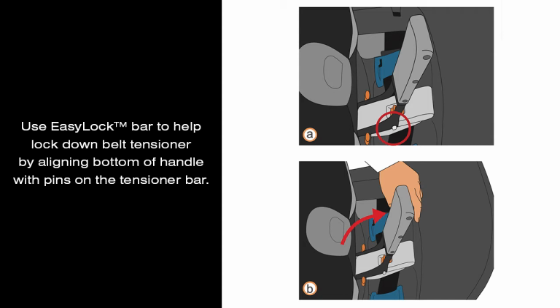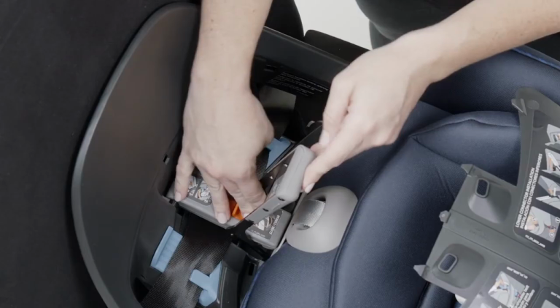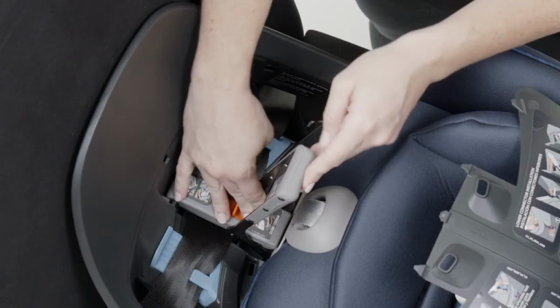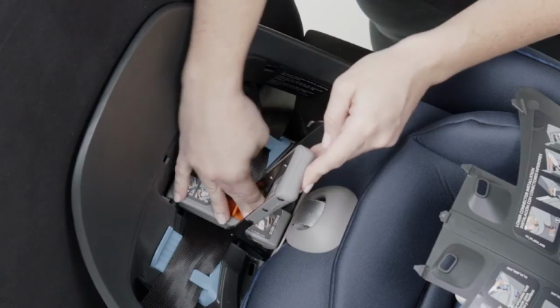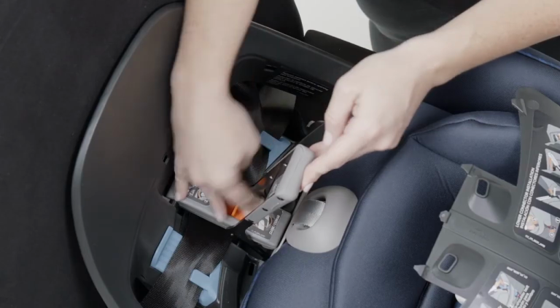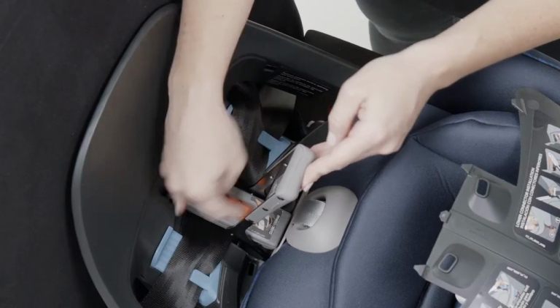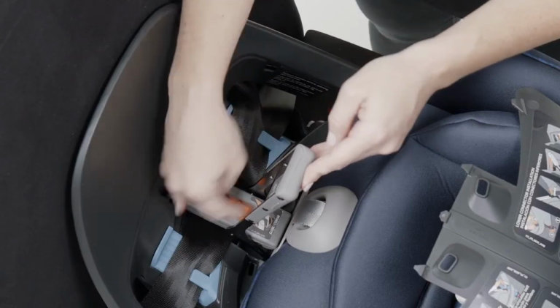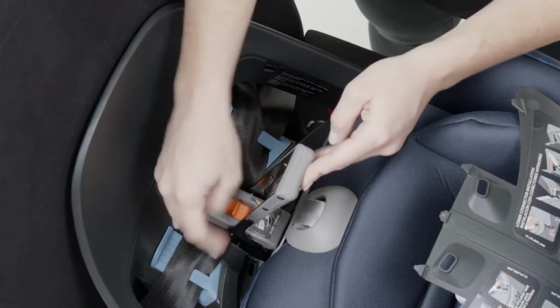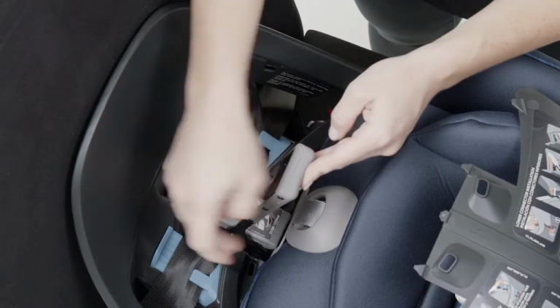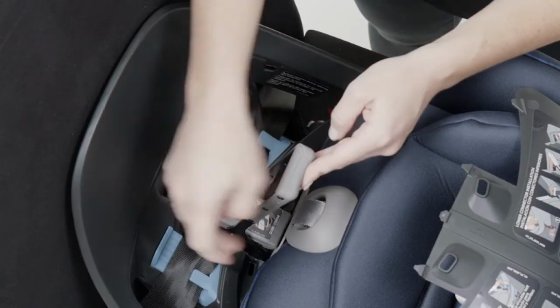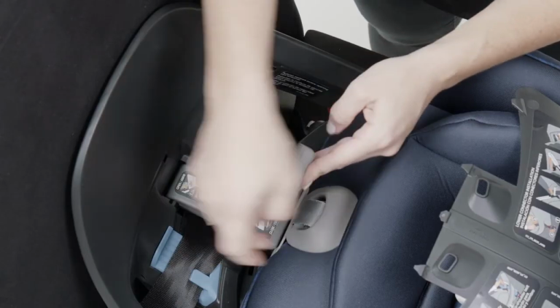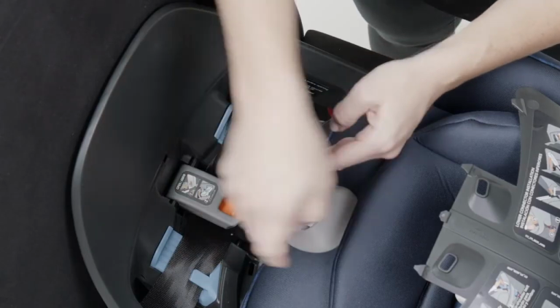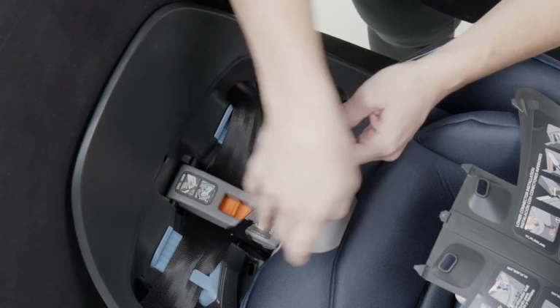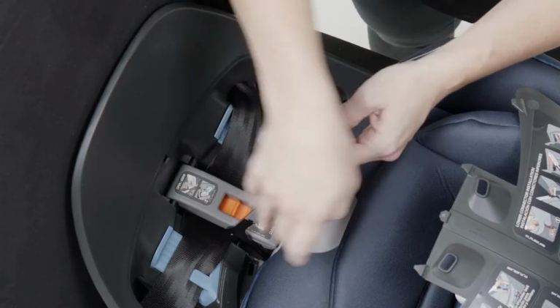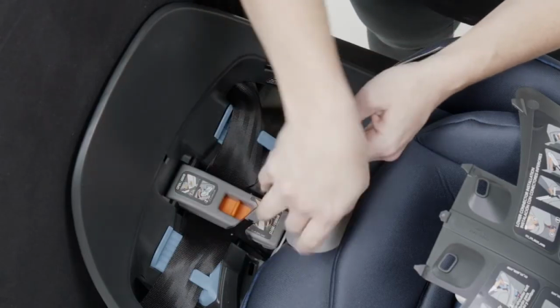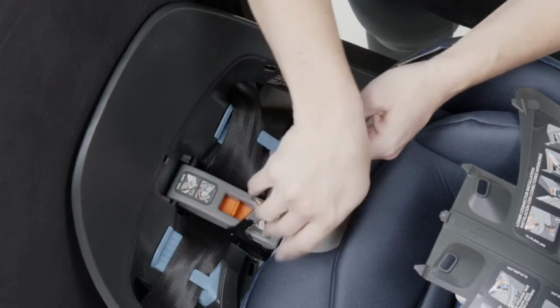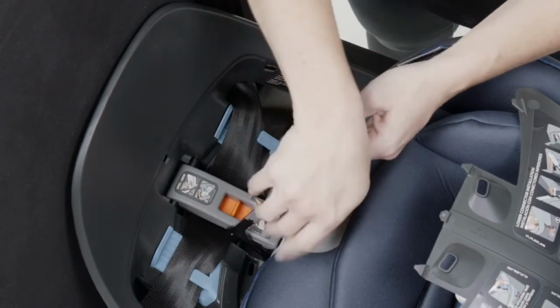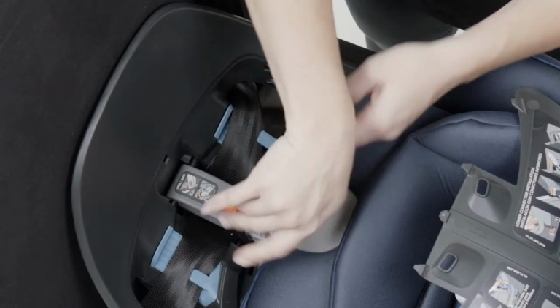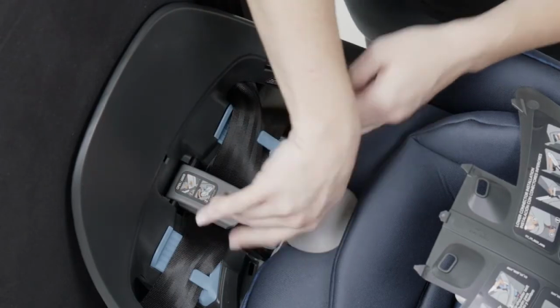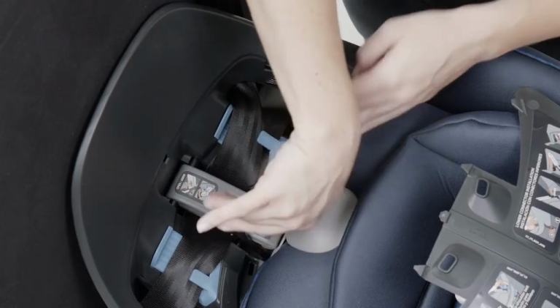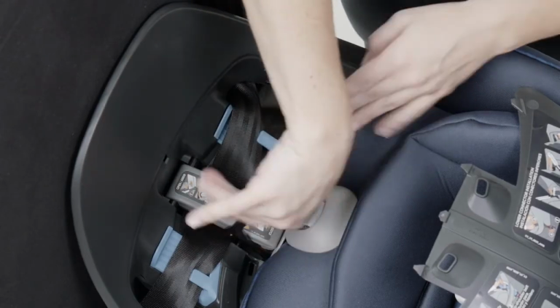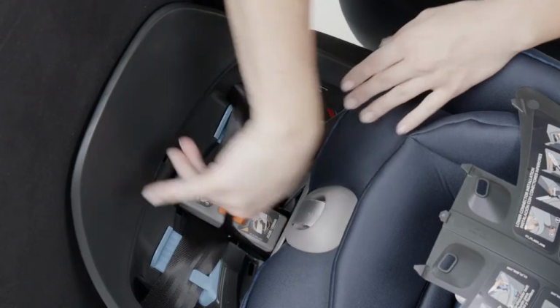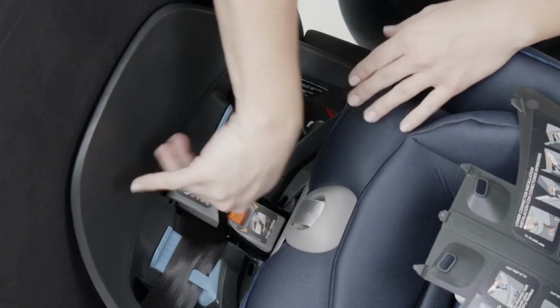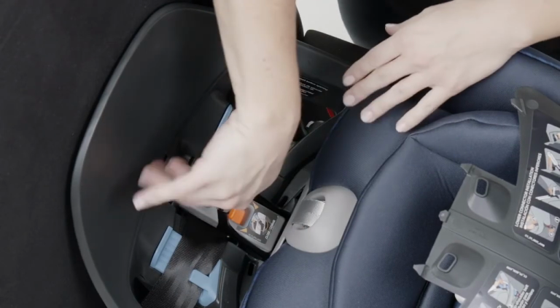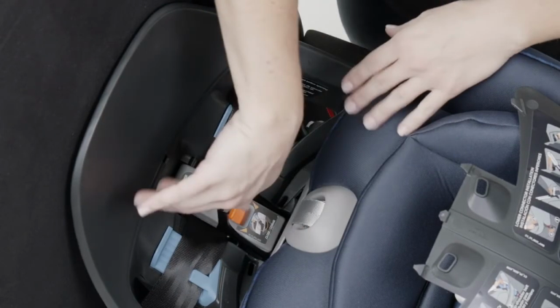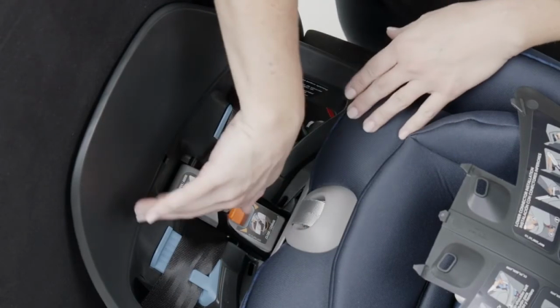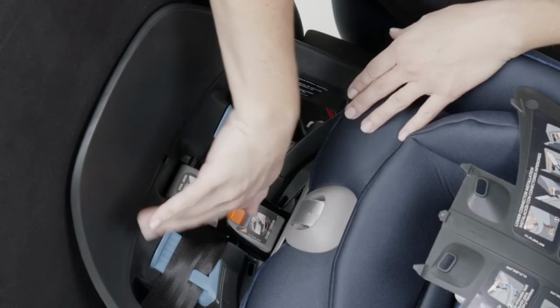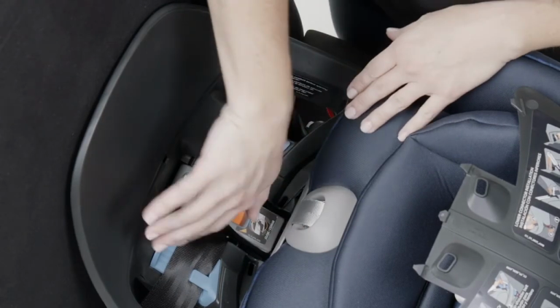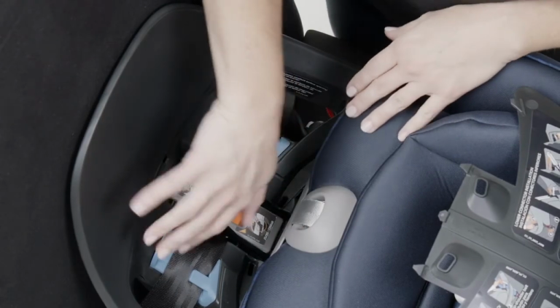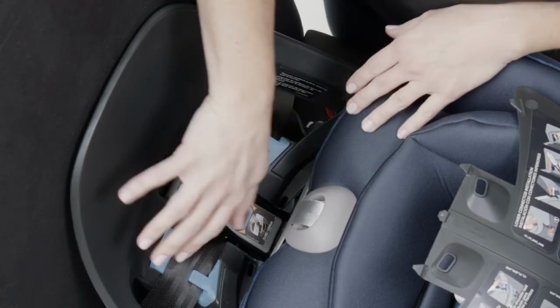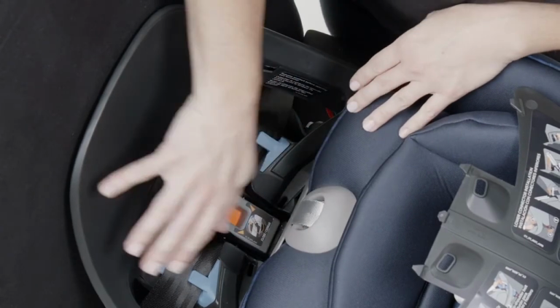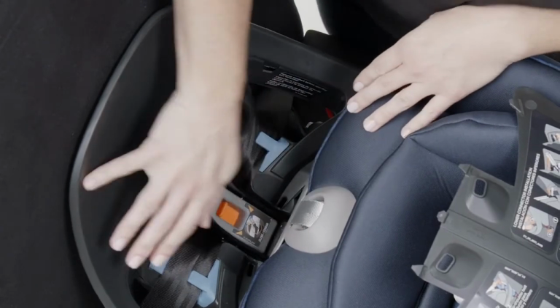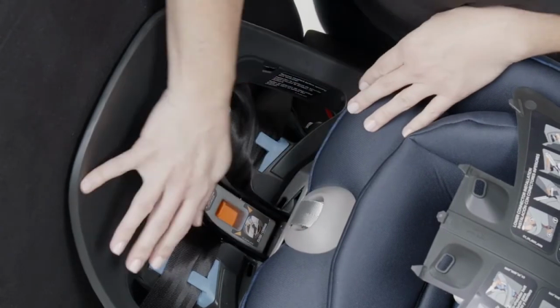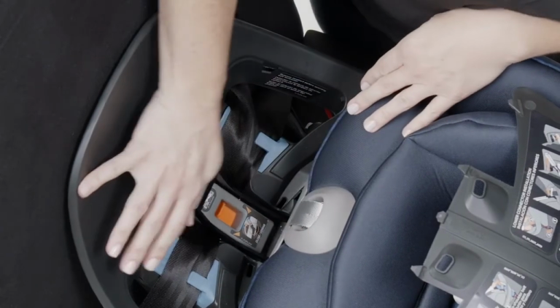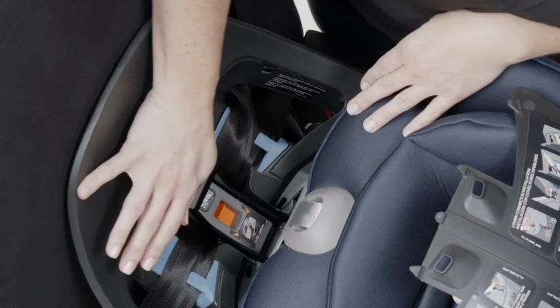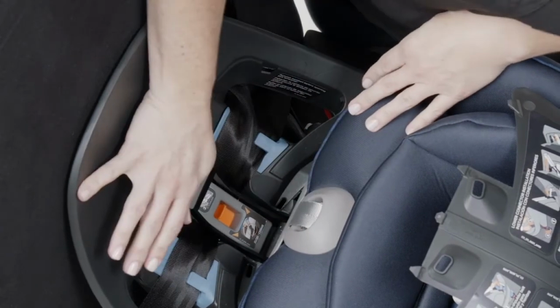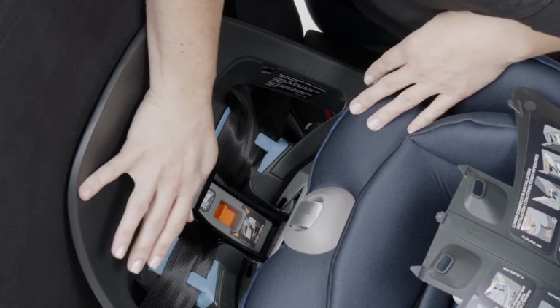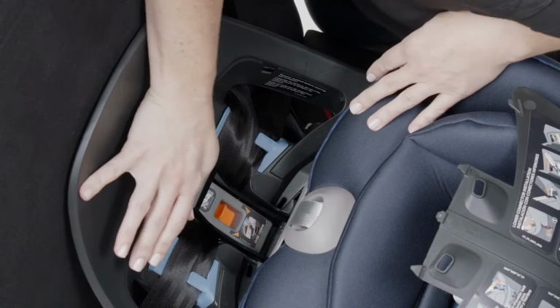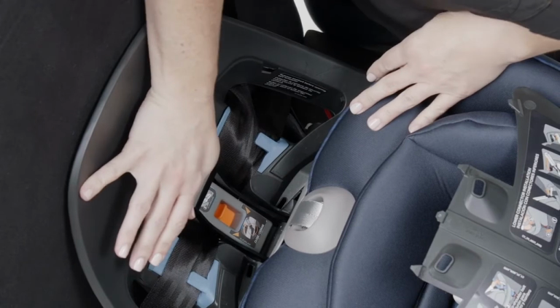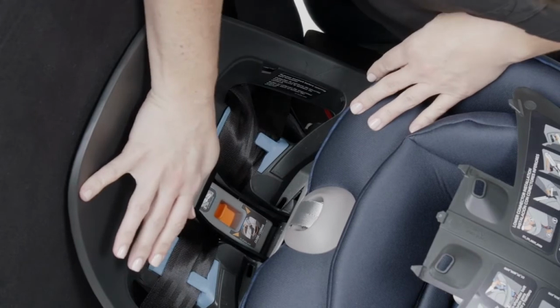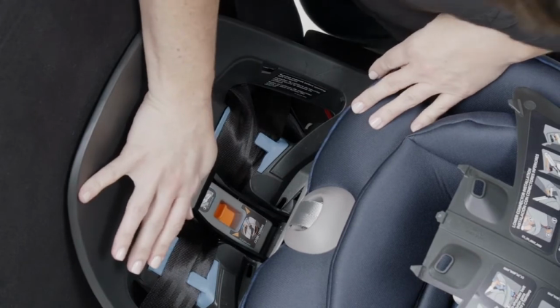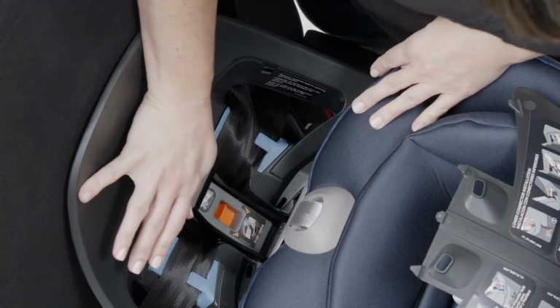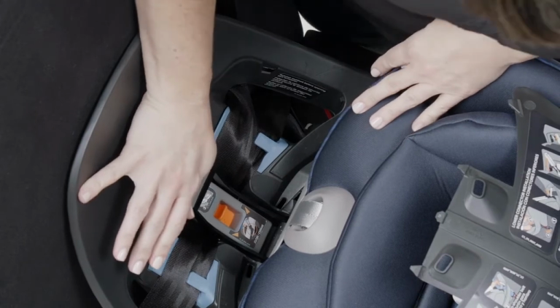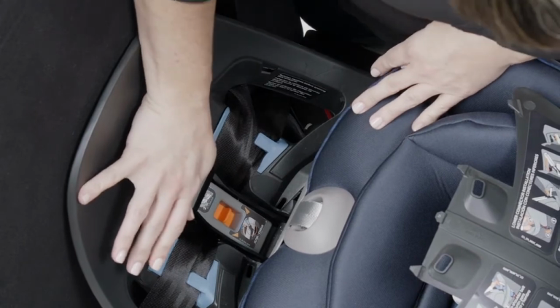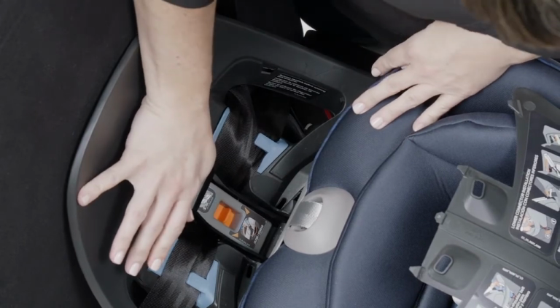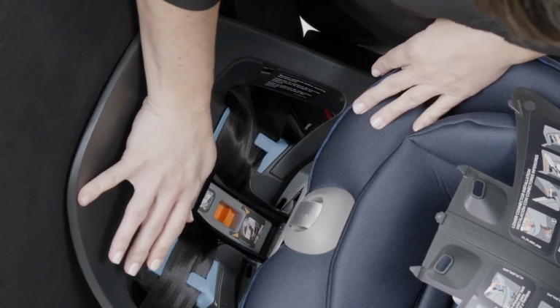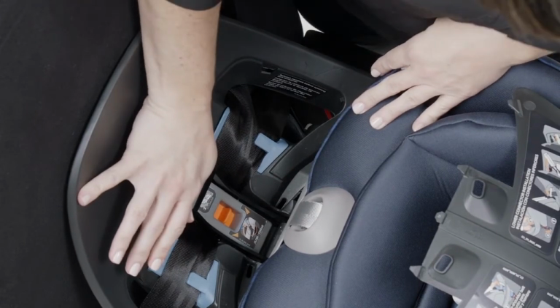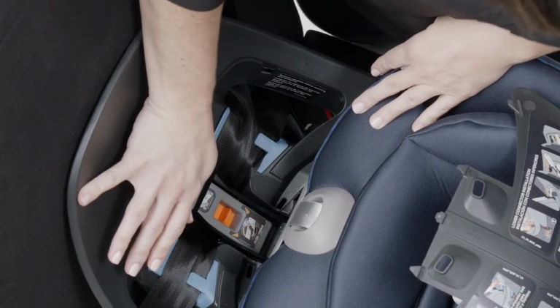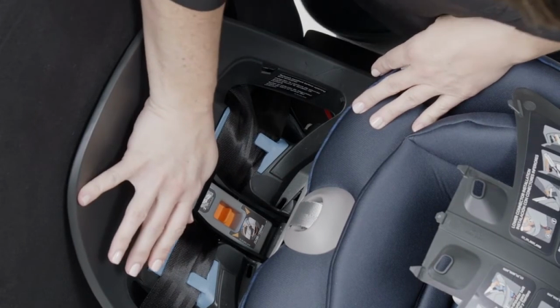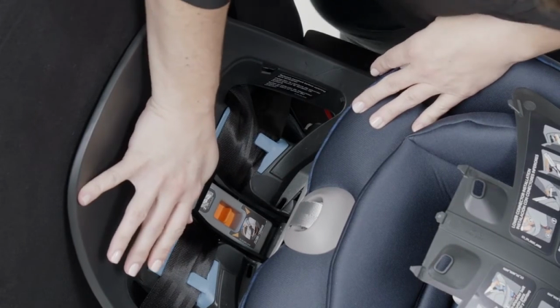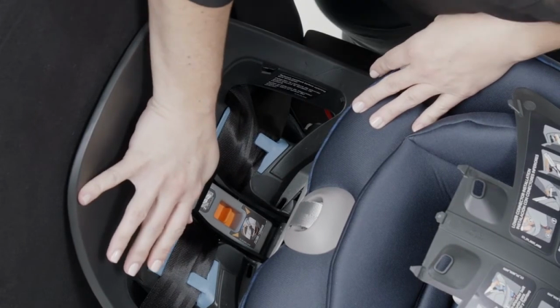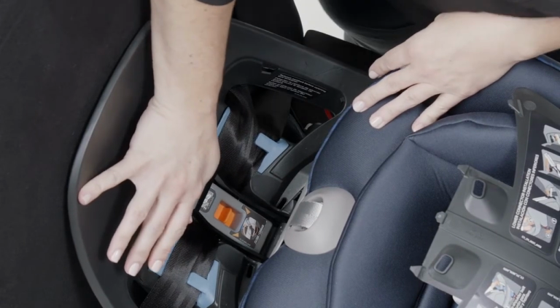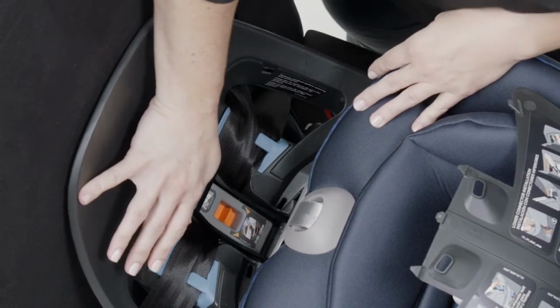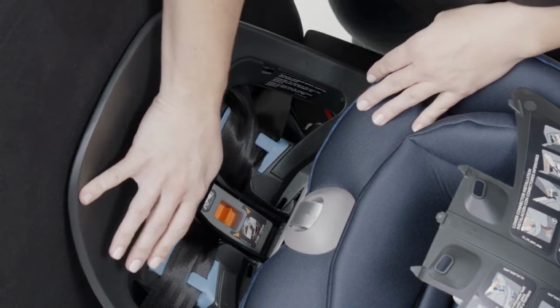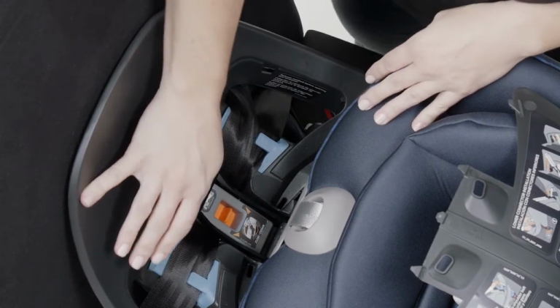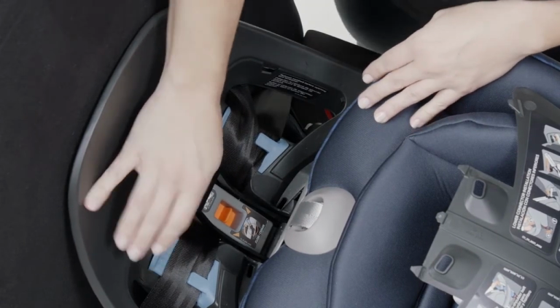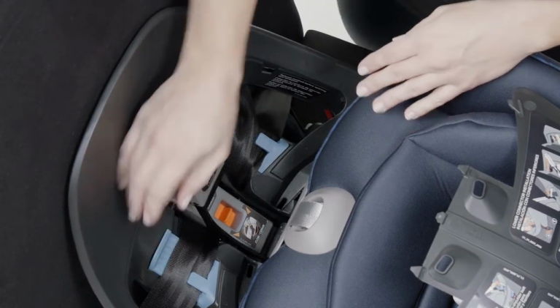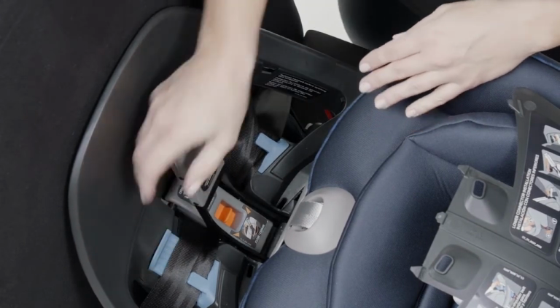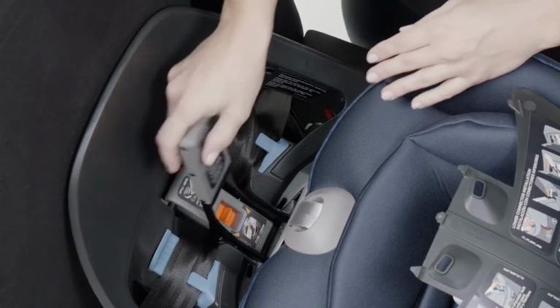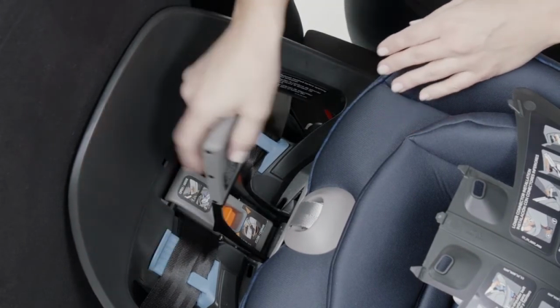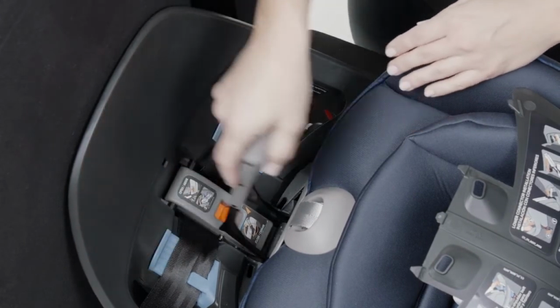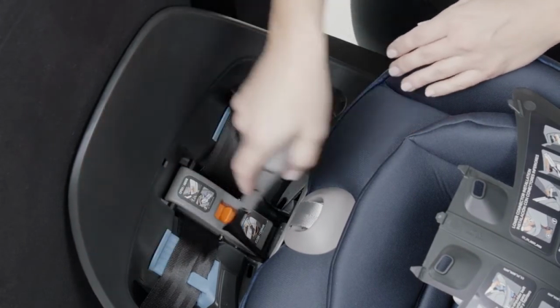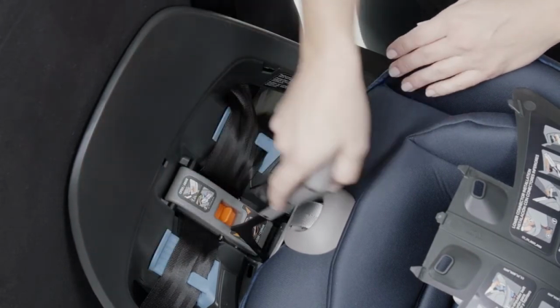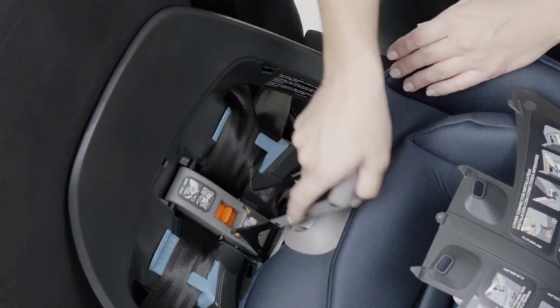Position the EZ-LOK to set the pegs on the belt tensioner. Push down on the EZ-LOK handle to close the belt tensioner.